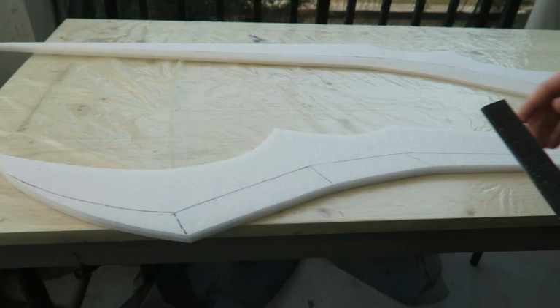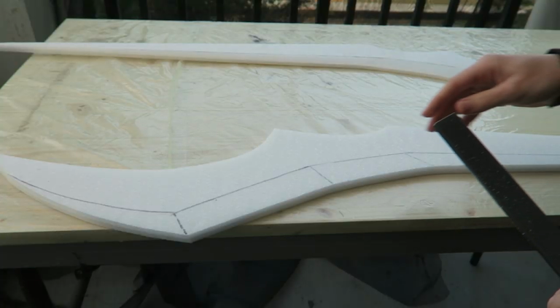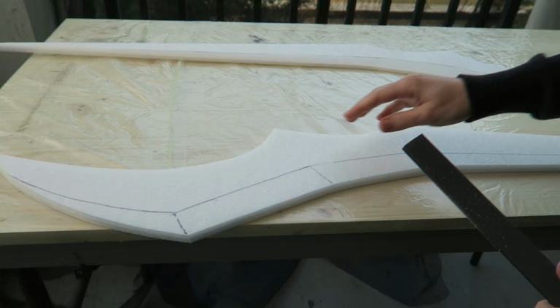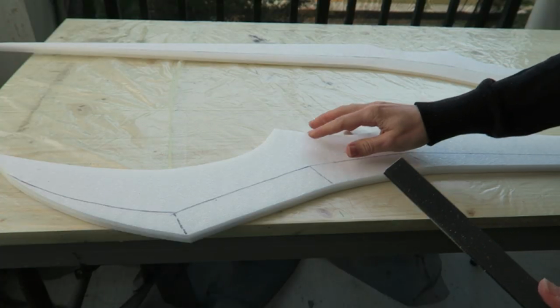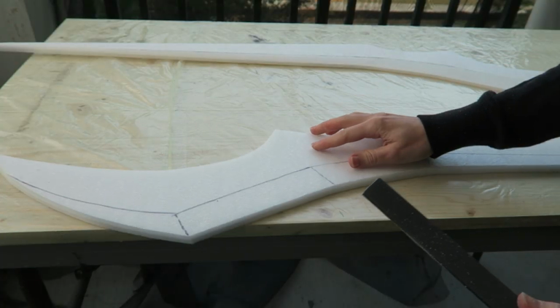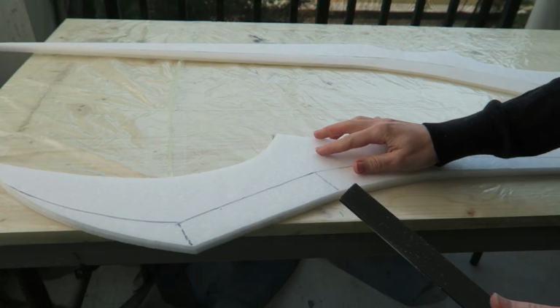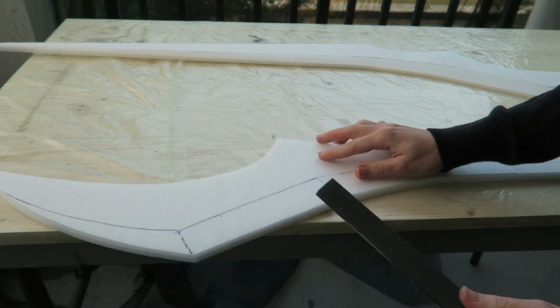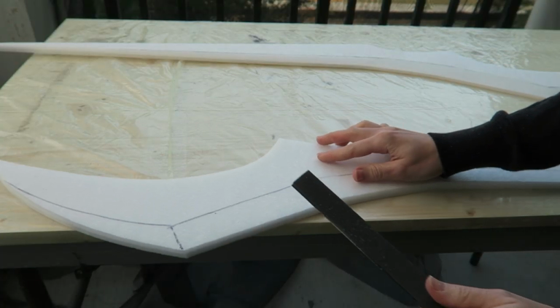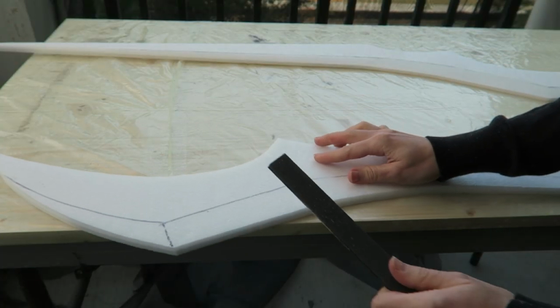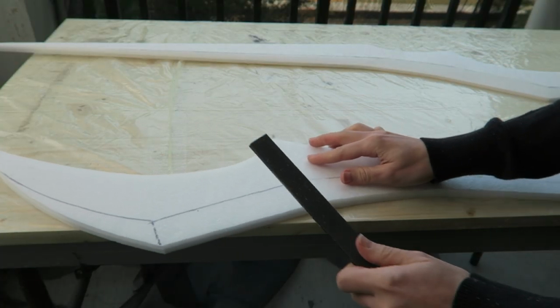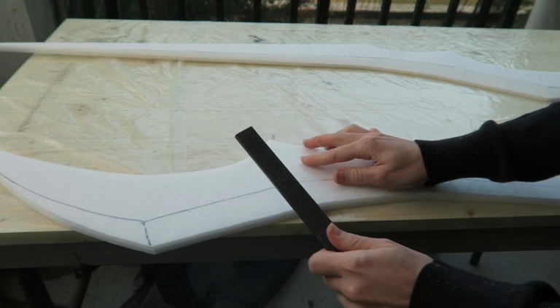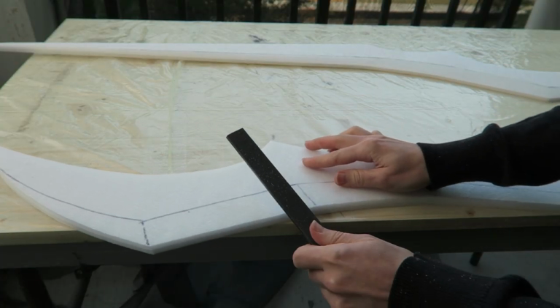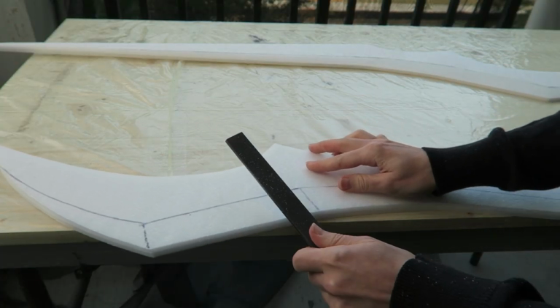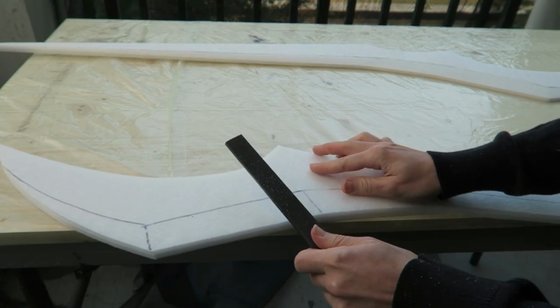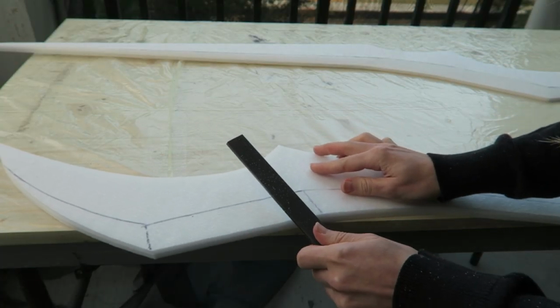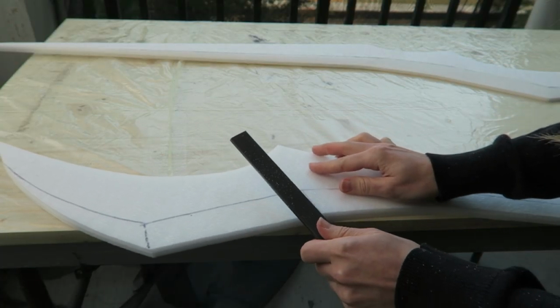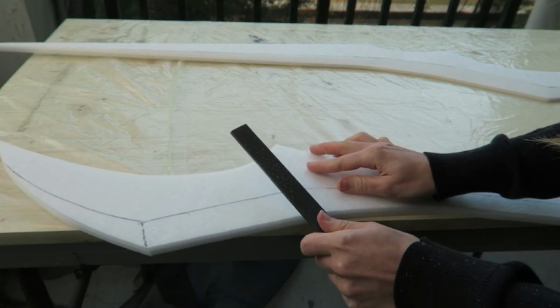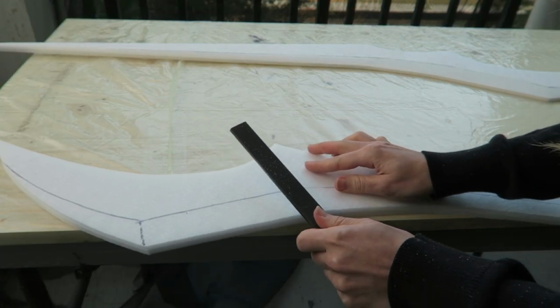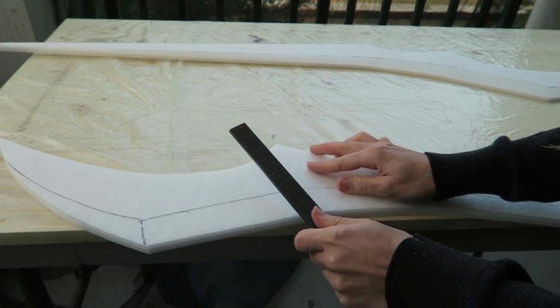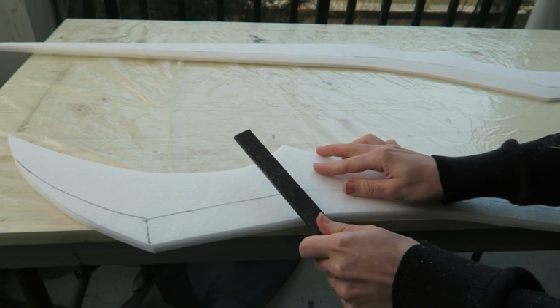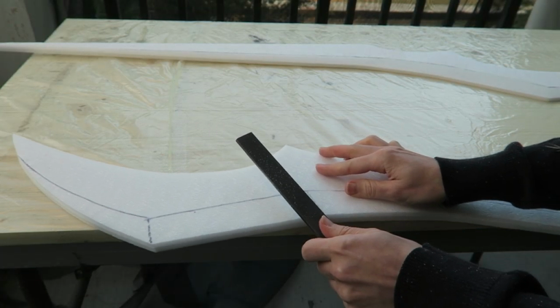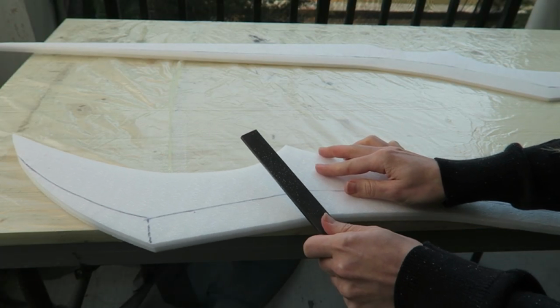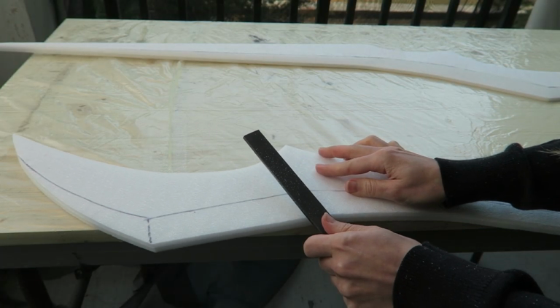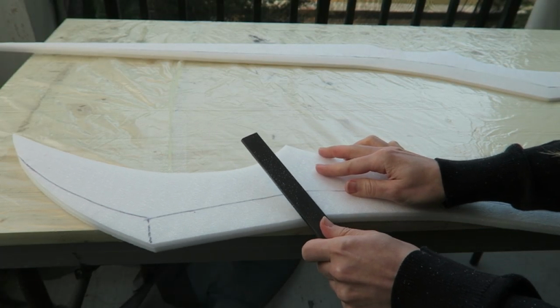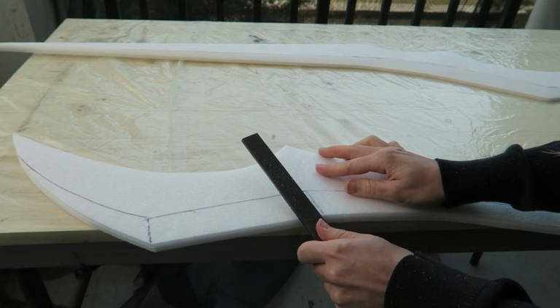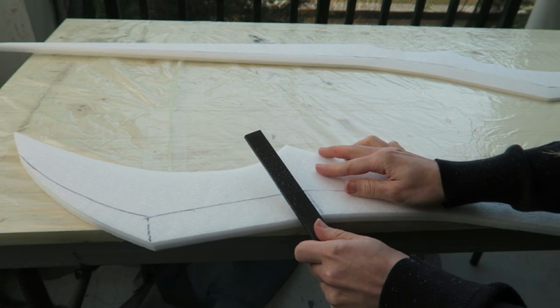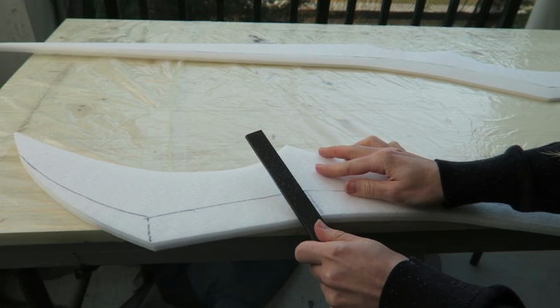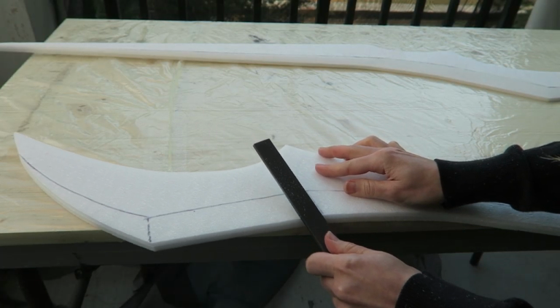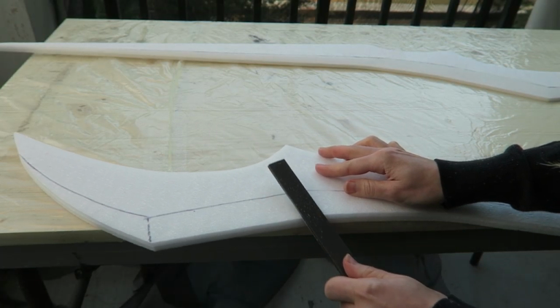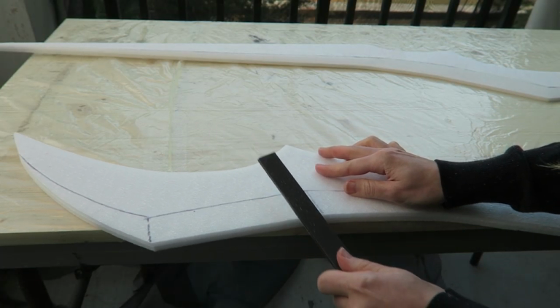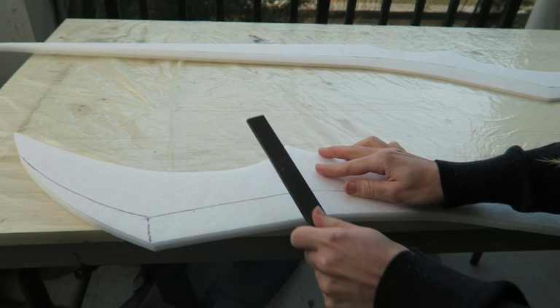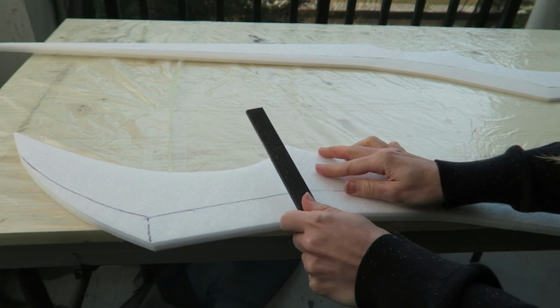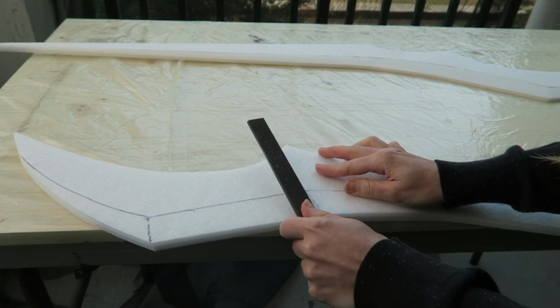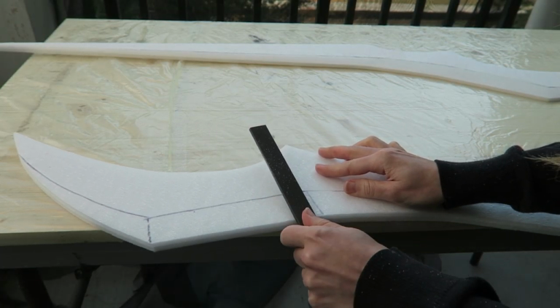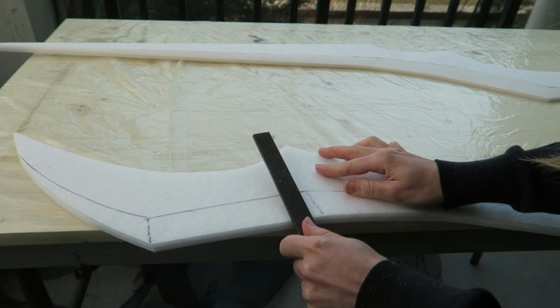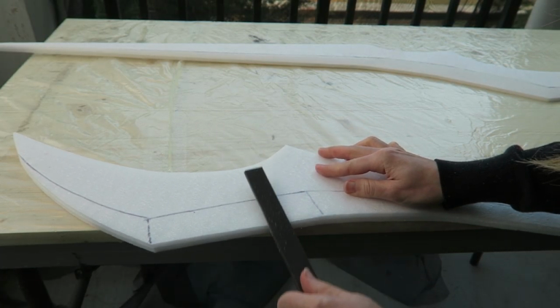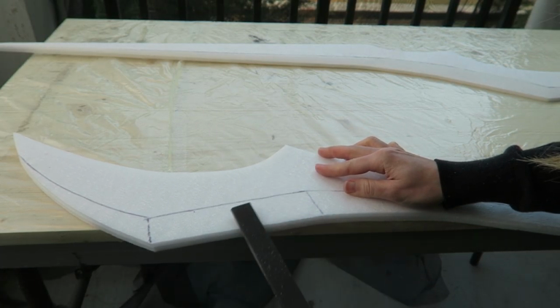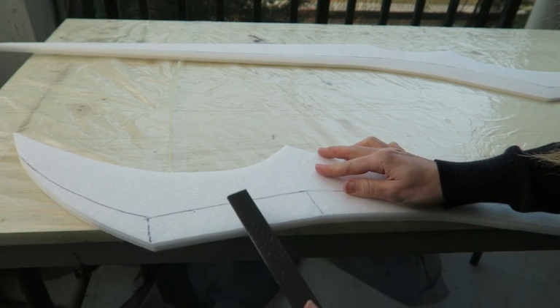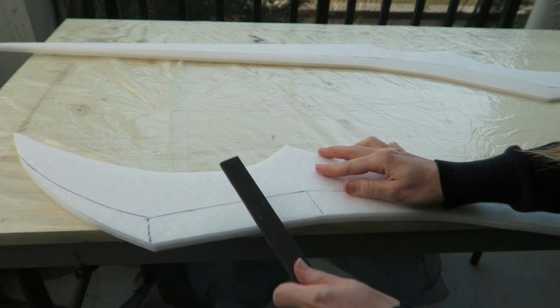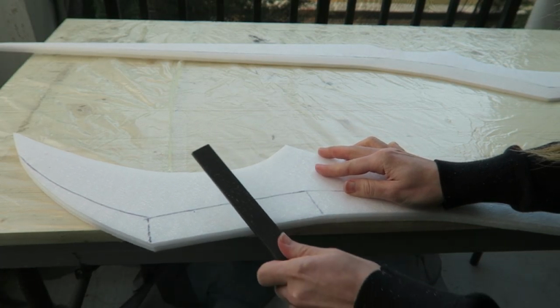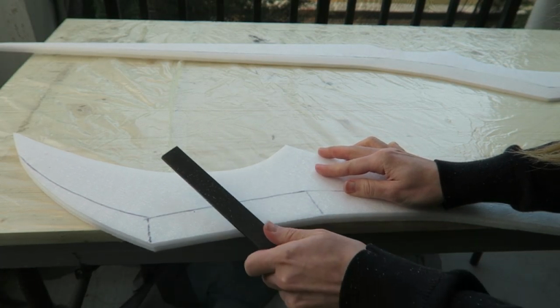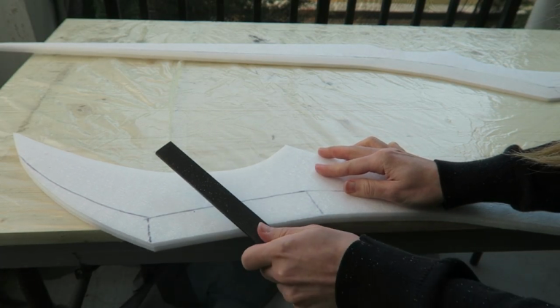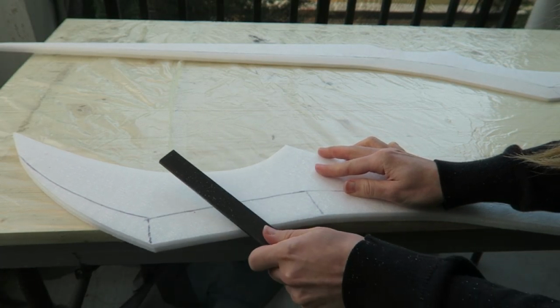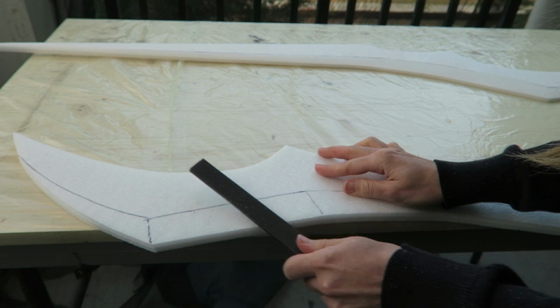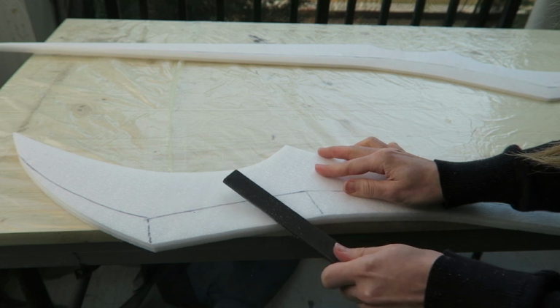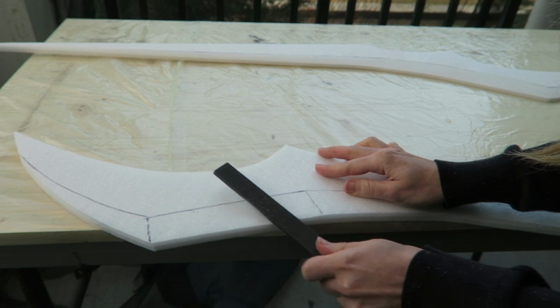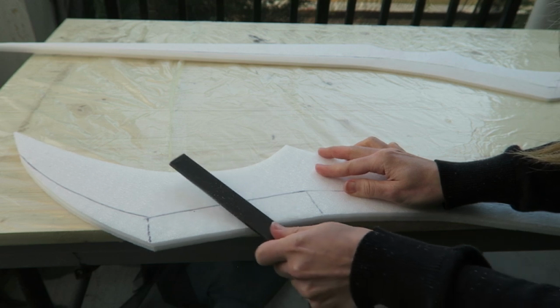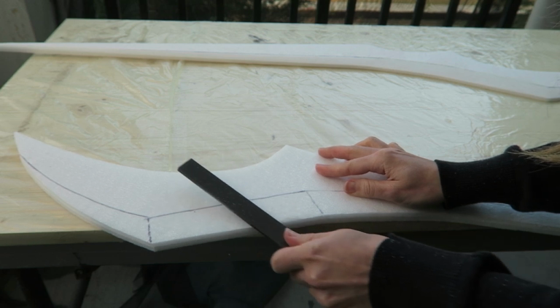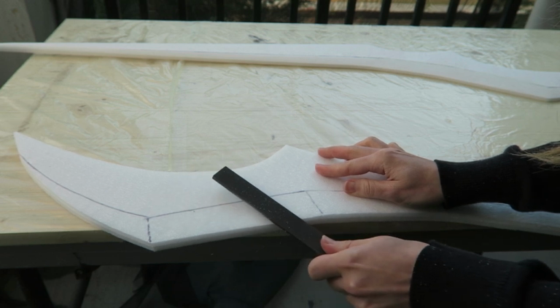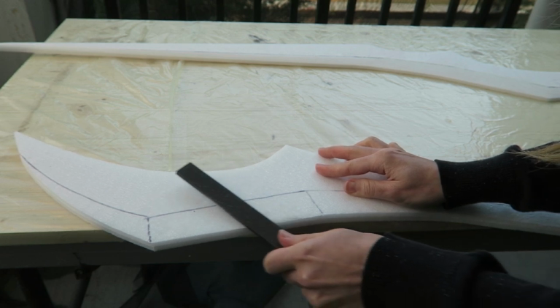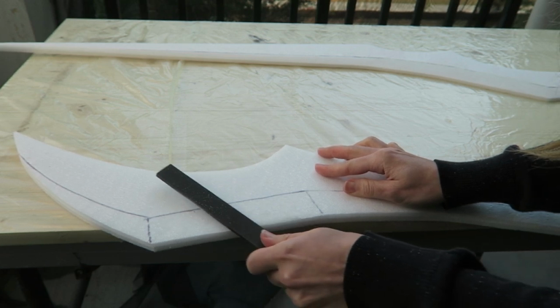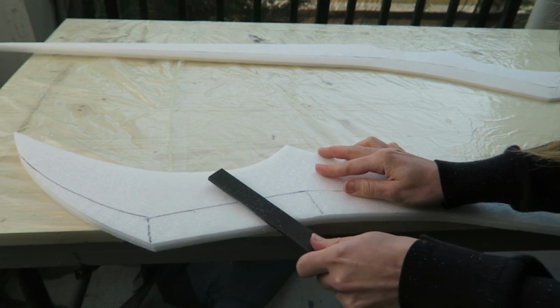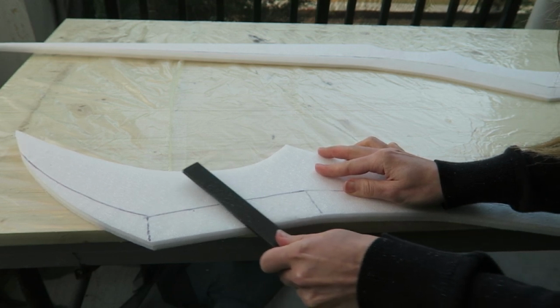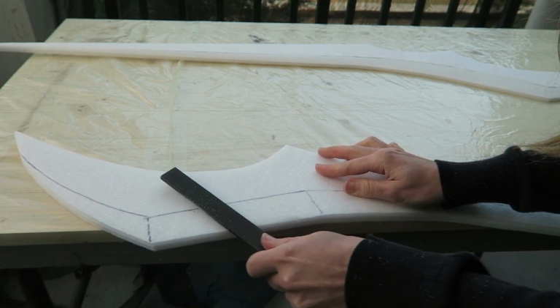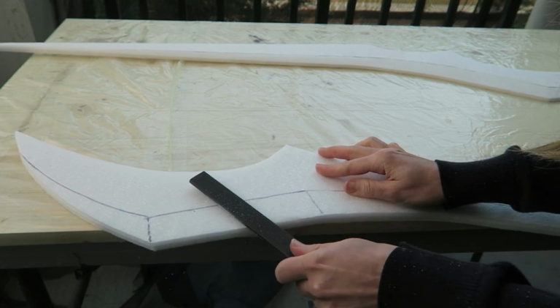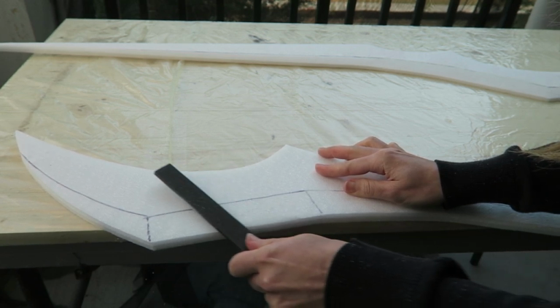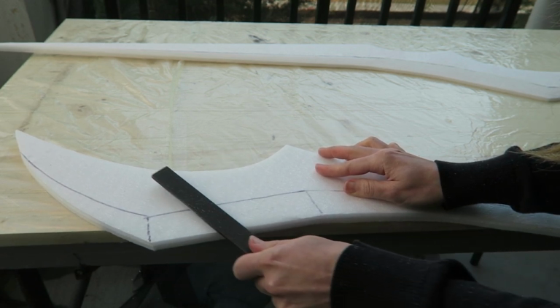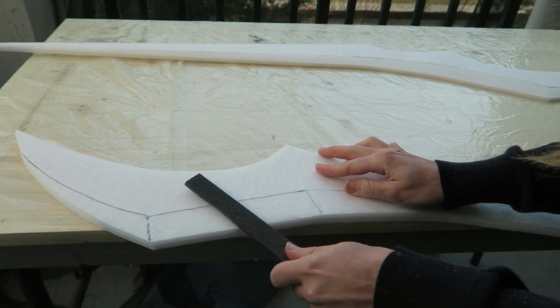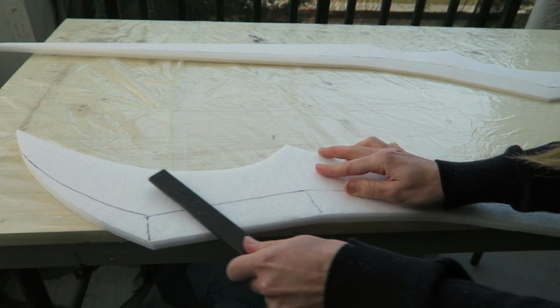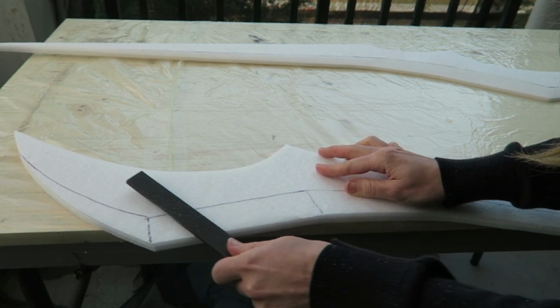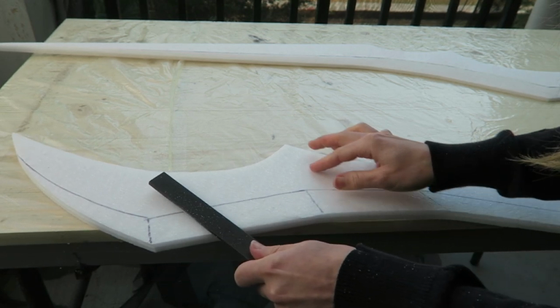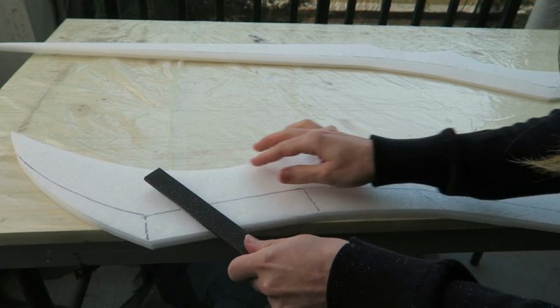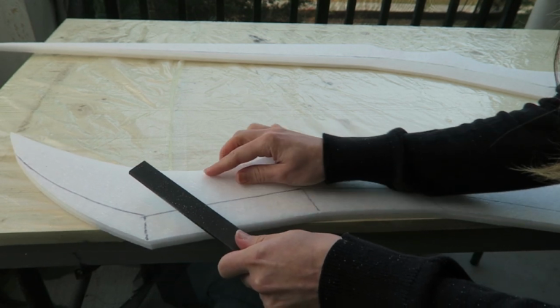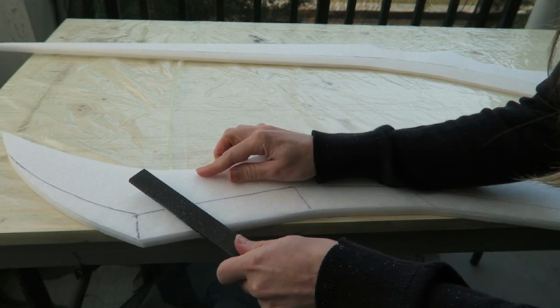To create the beveled edges, I used some files and sandpaper, and smoothed everything down using that bevel line as a guide.